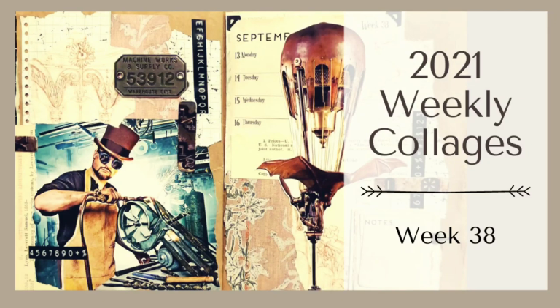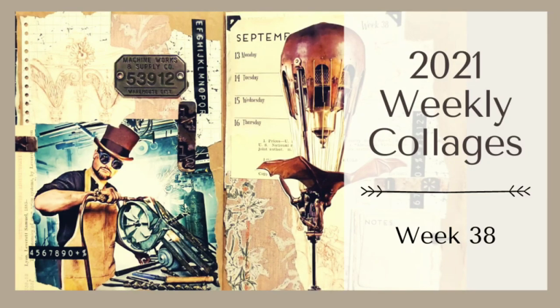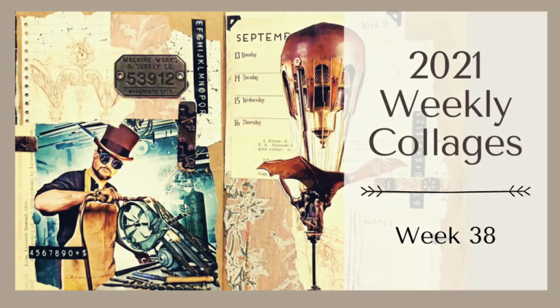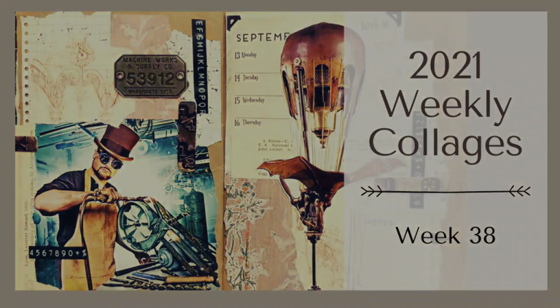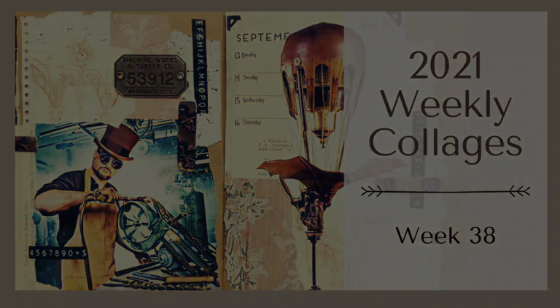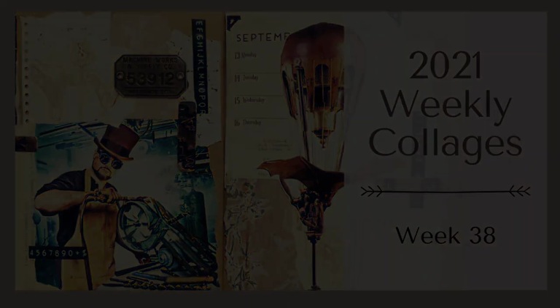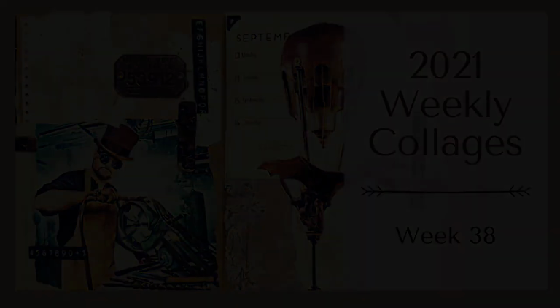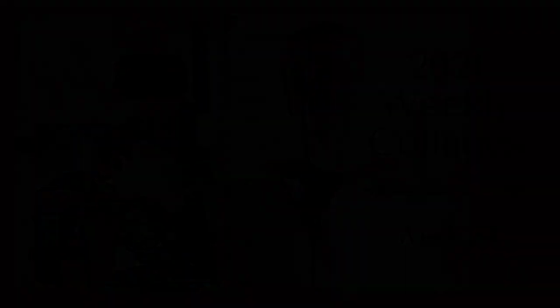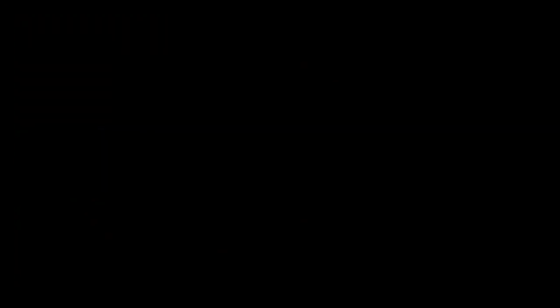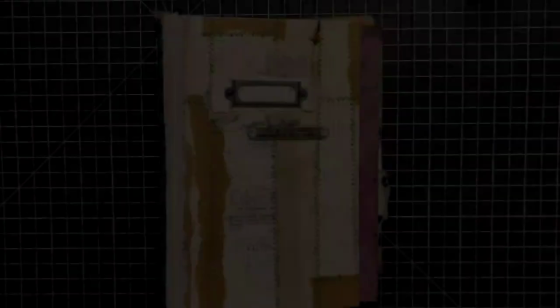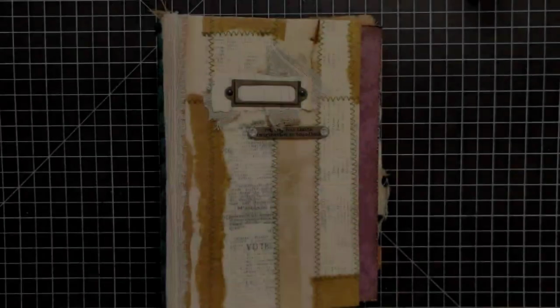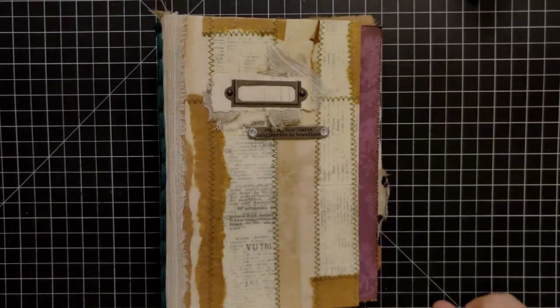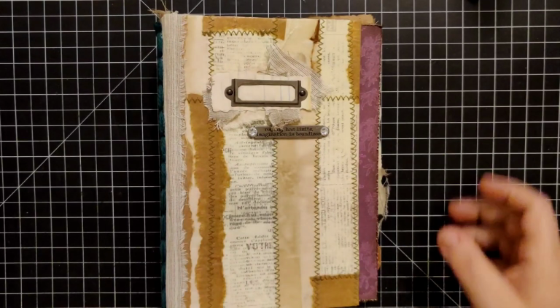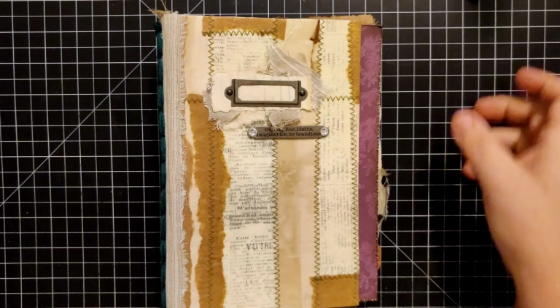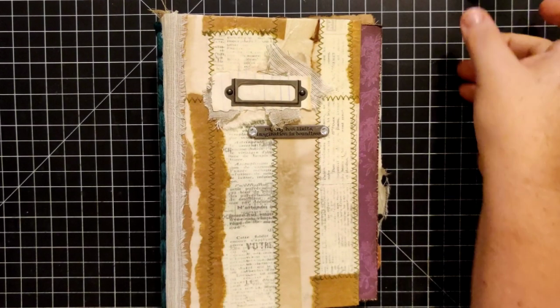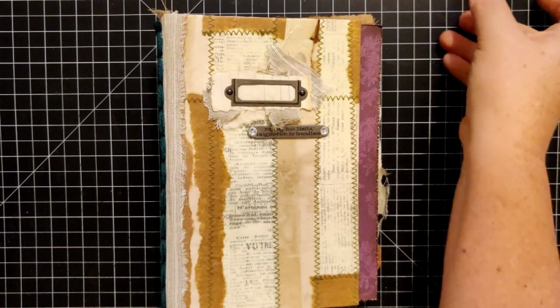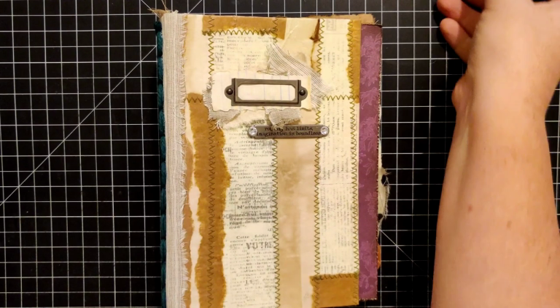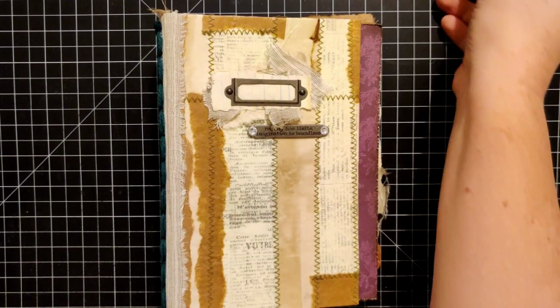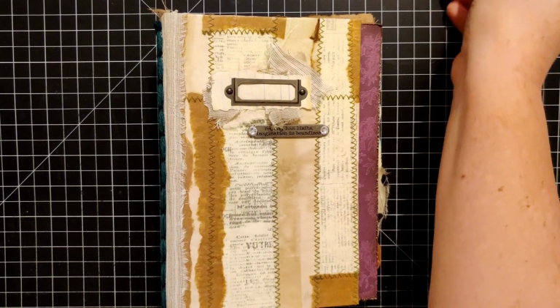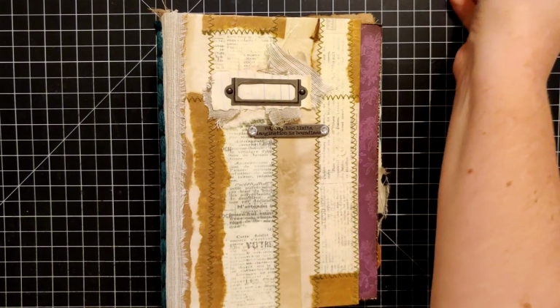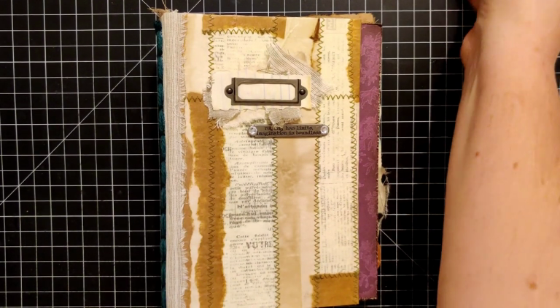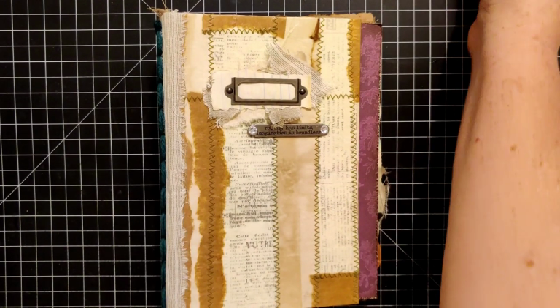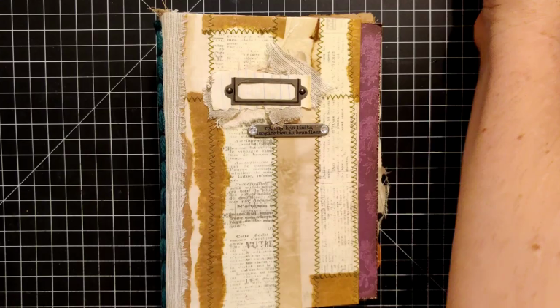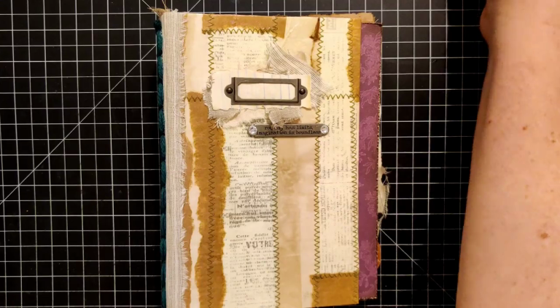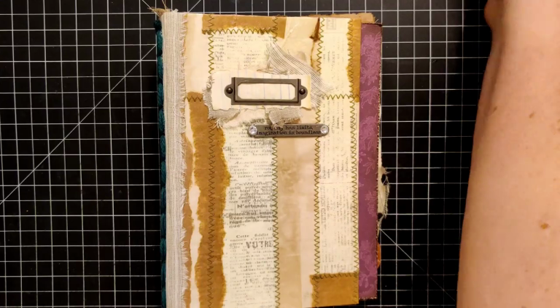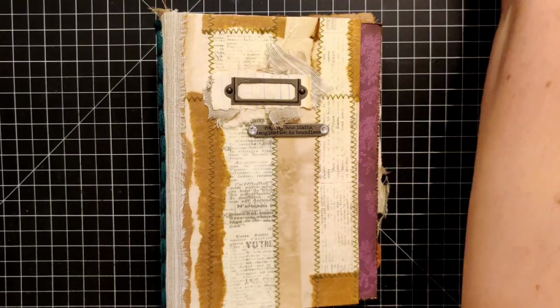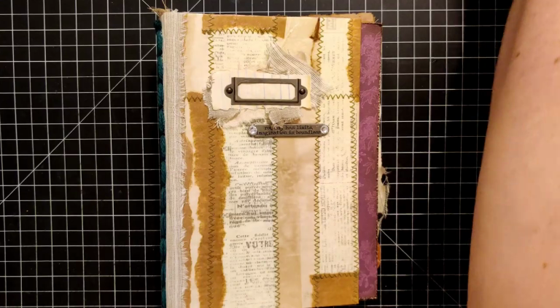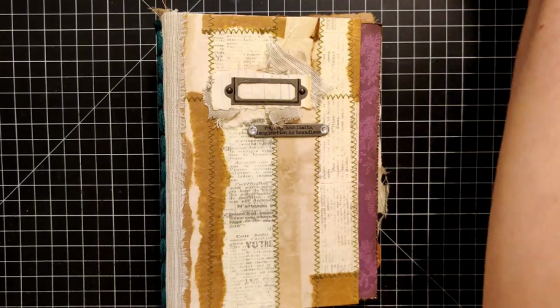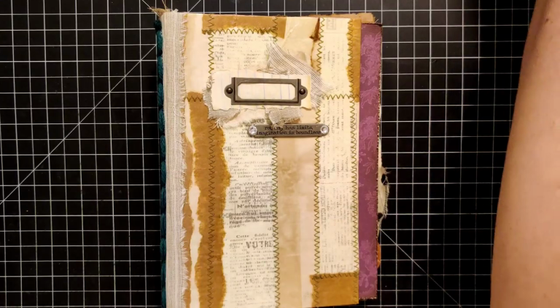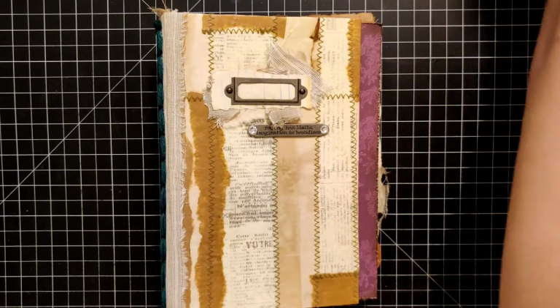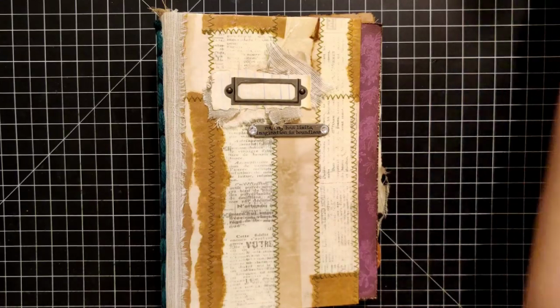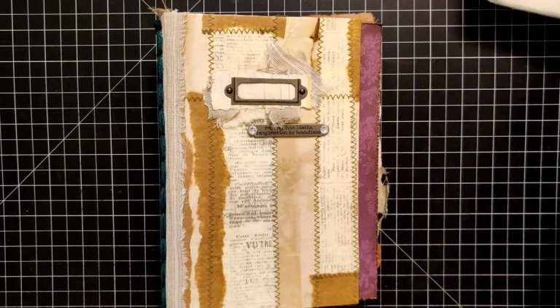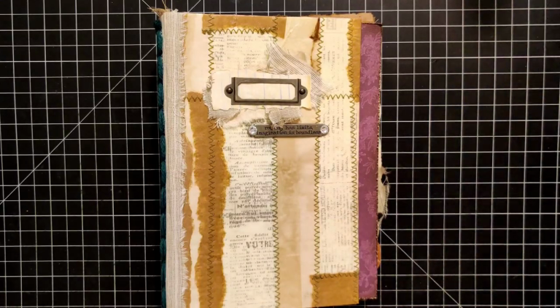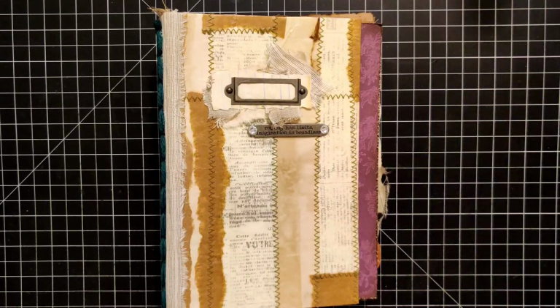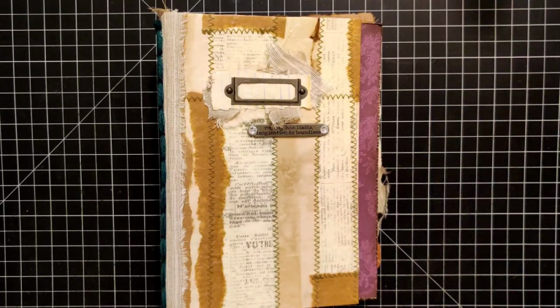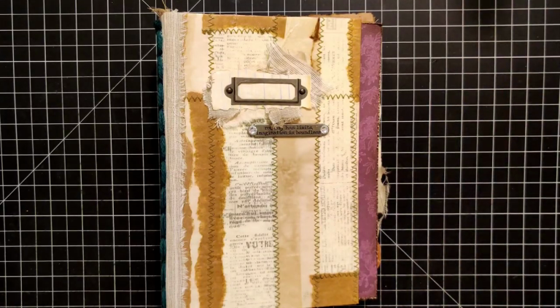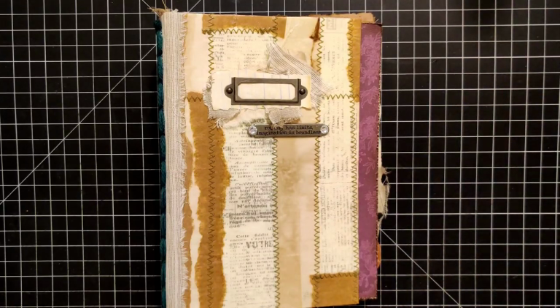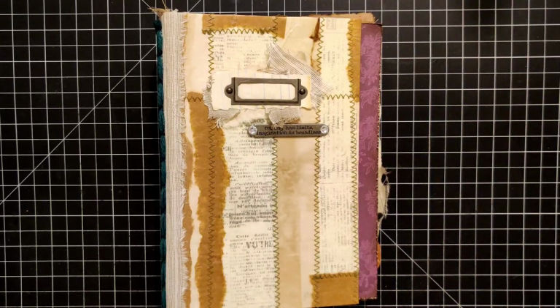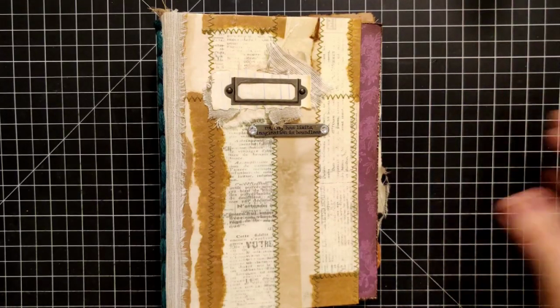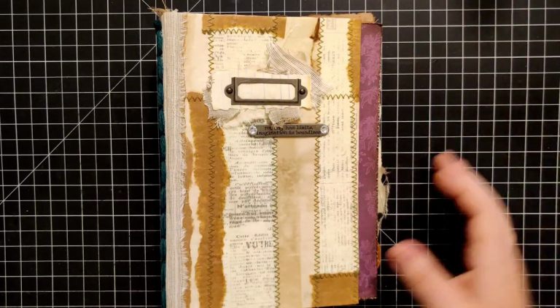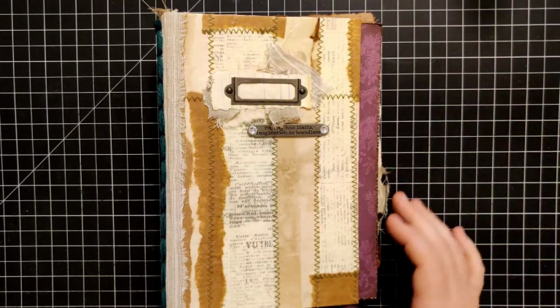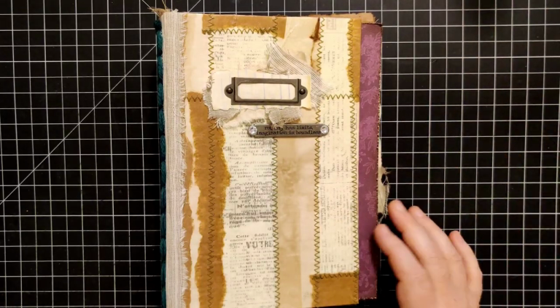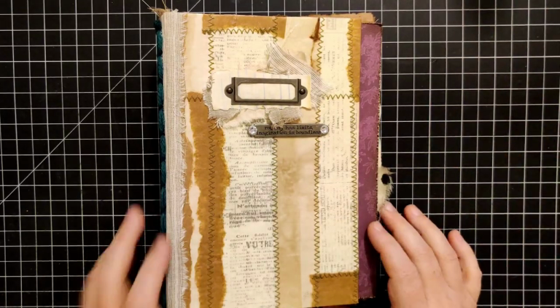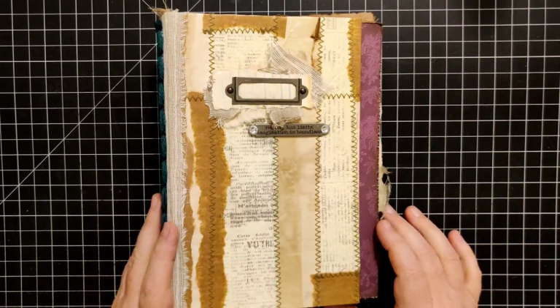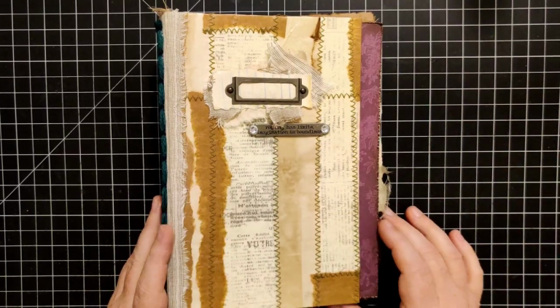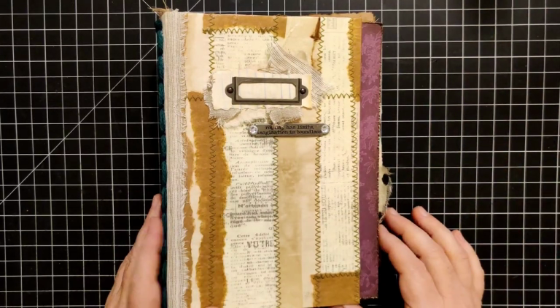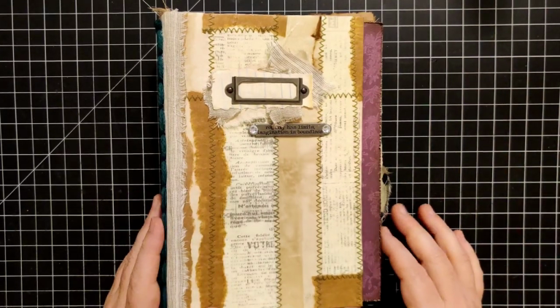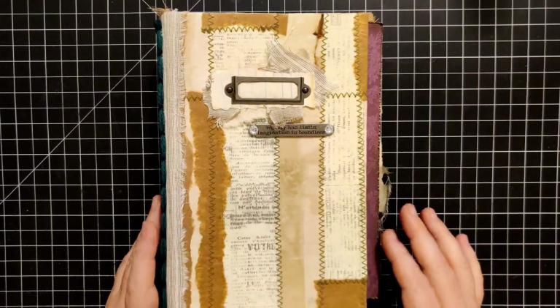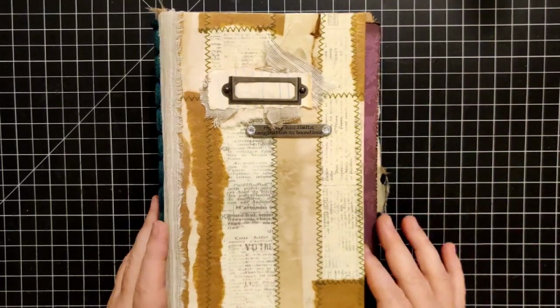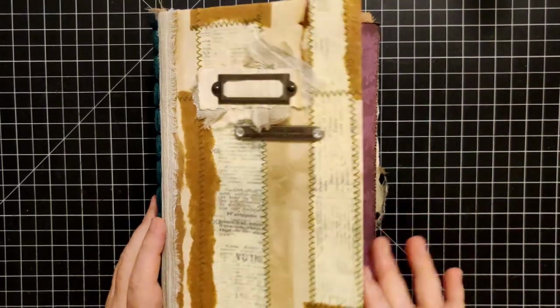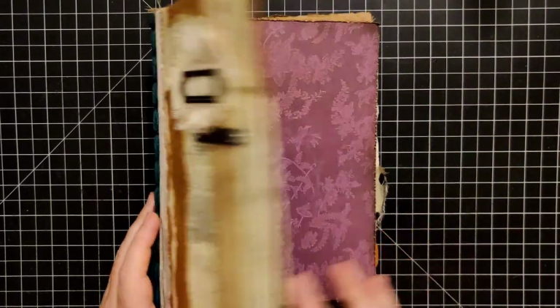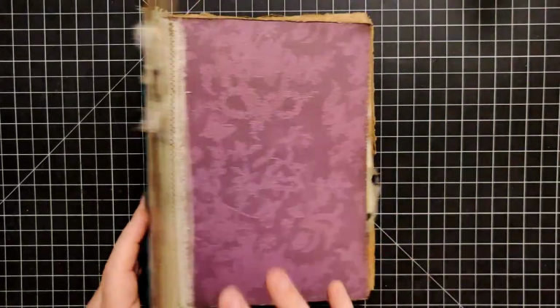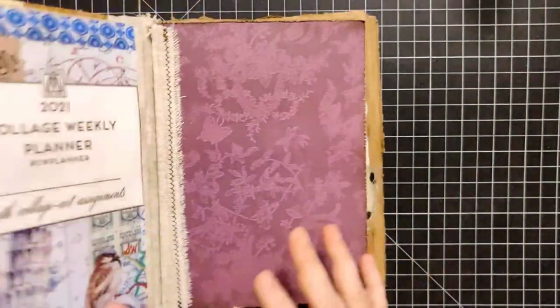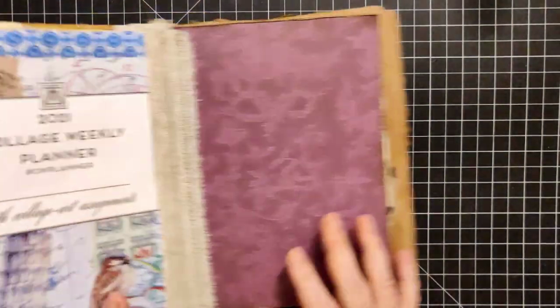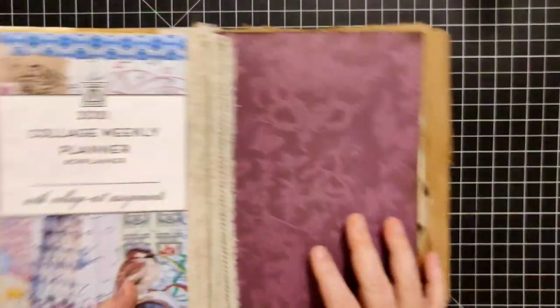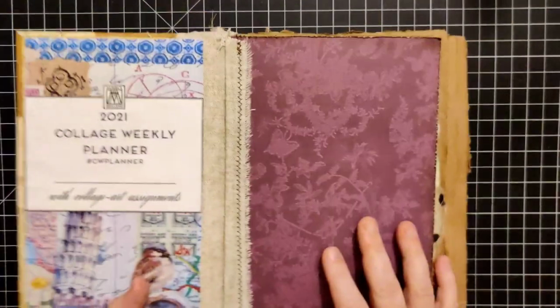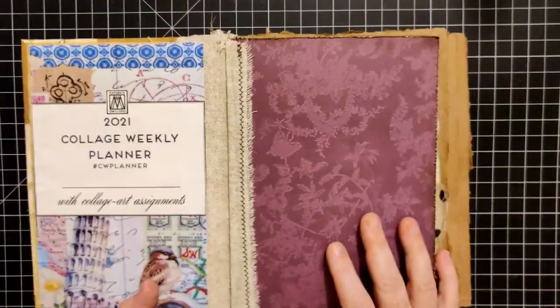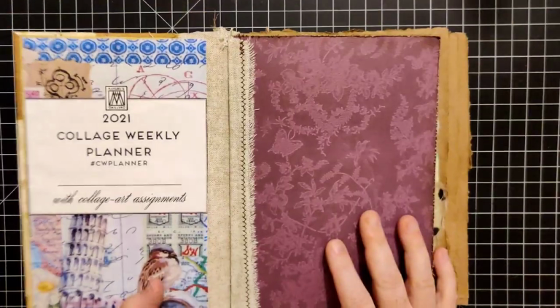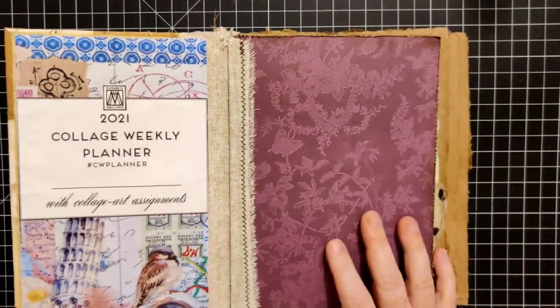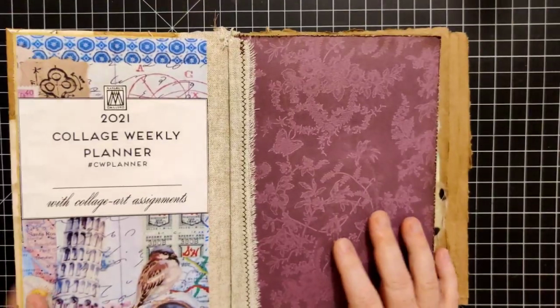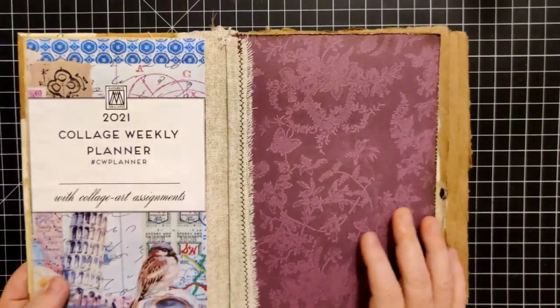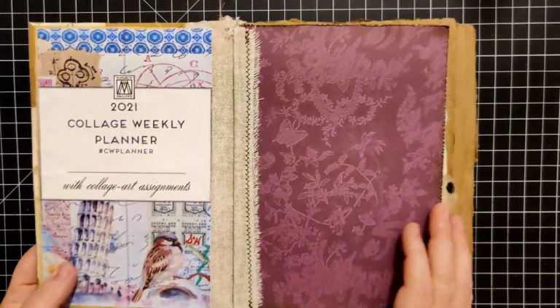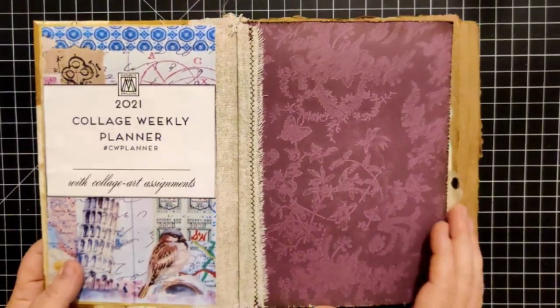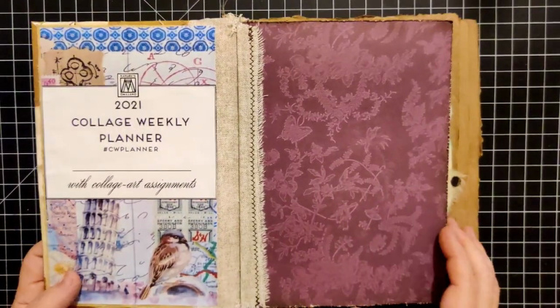Hey everybody, welcome back to Plum Figgy. This is Tammy, and it is Monday, so it's time to do some collaging.